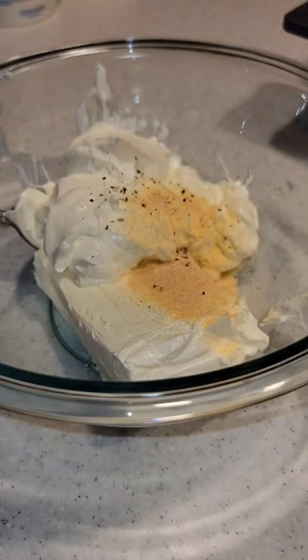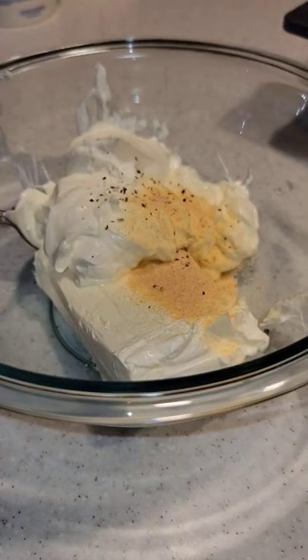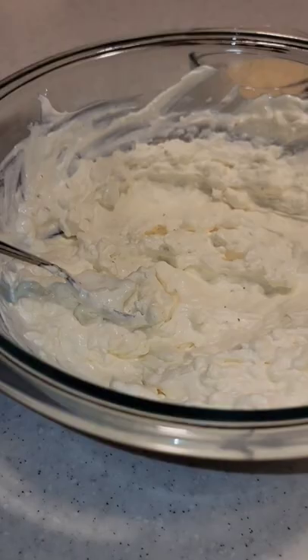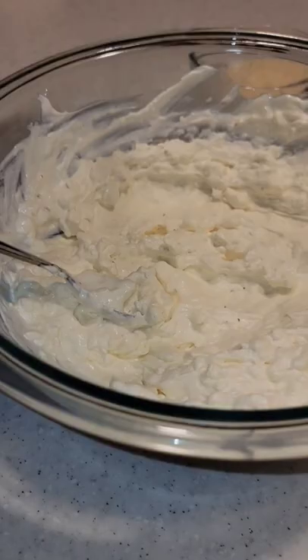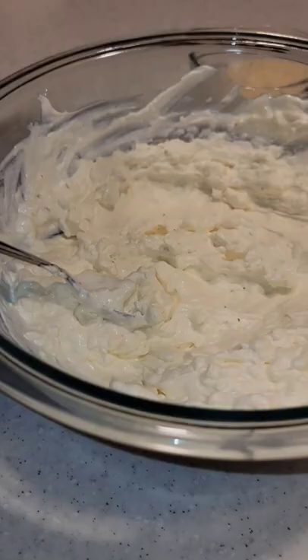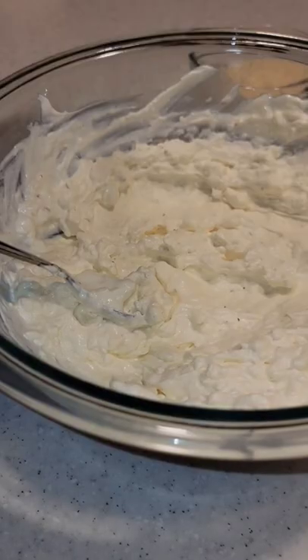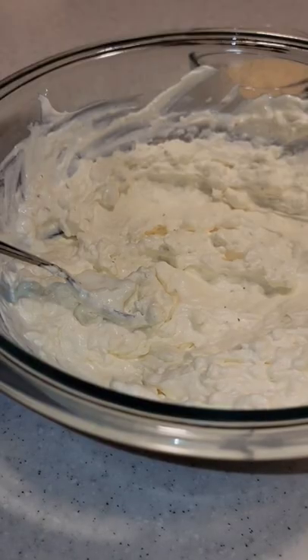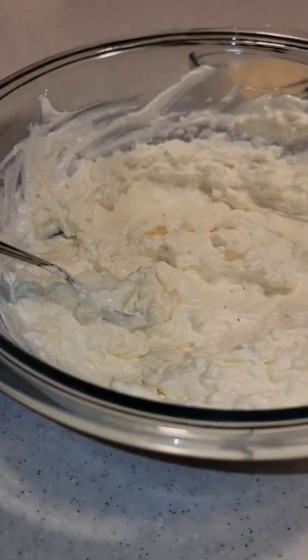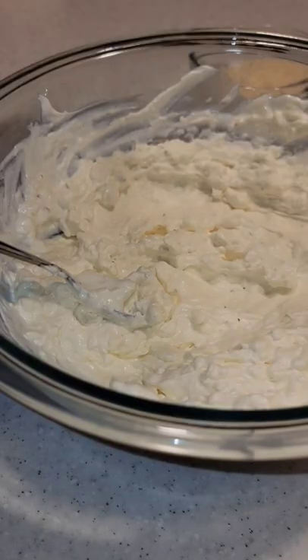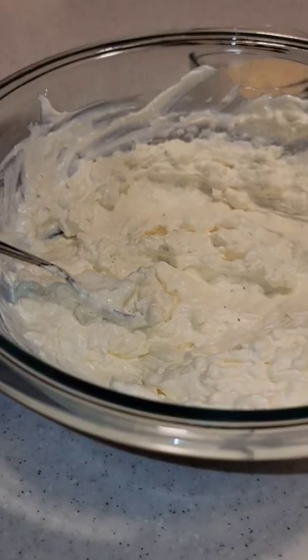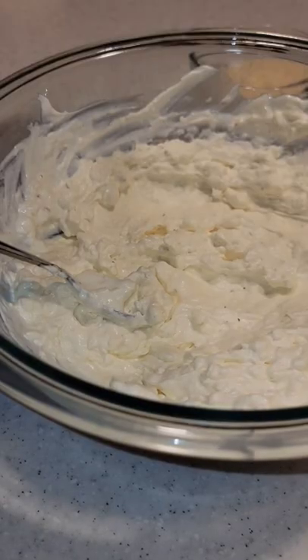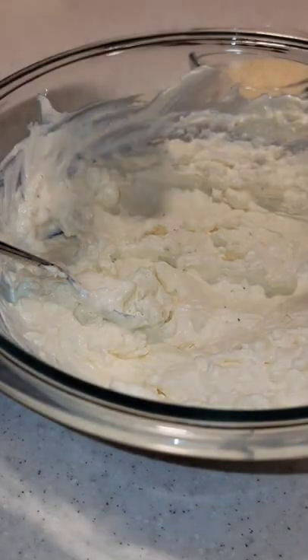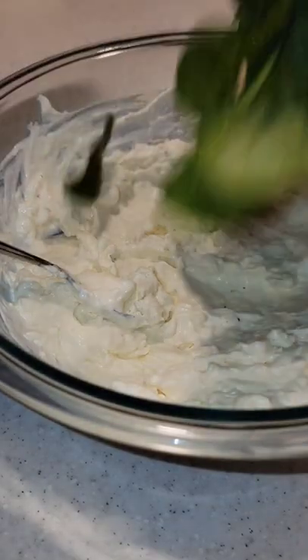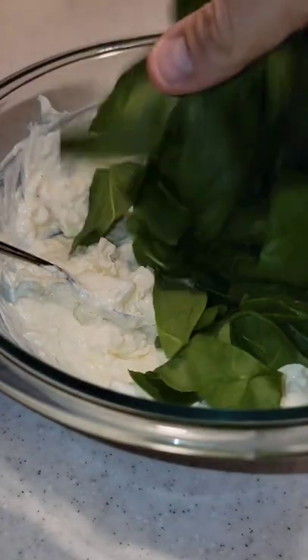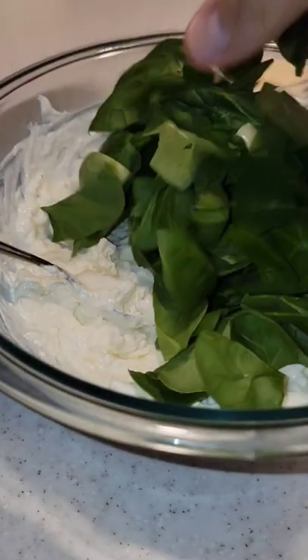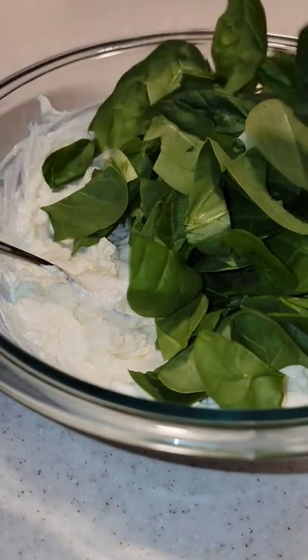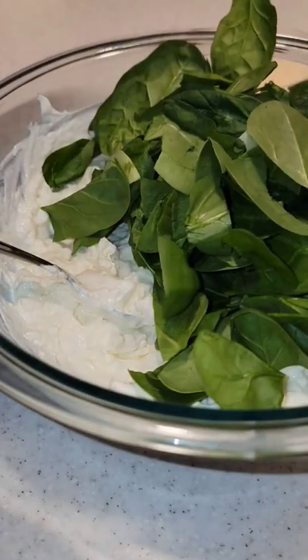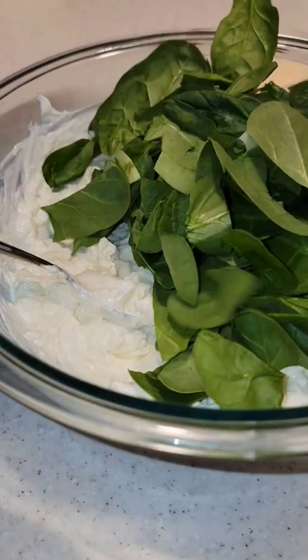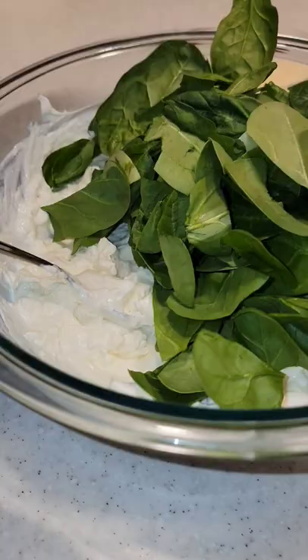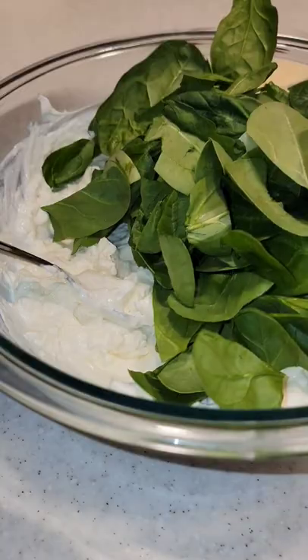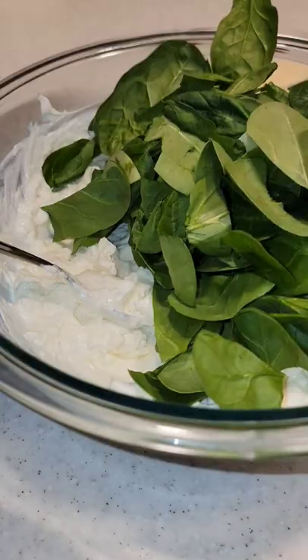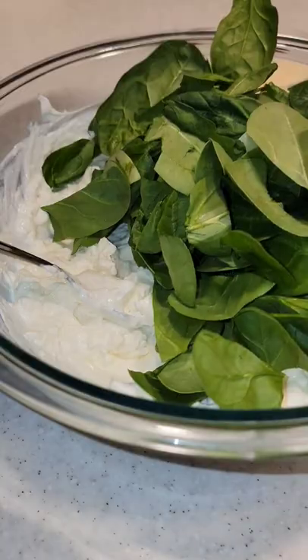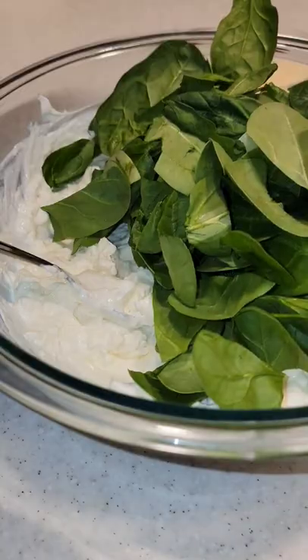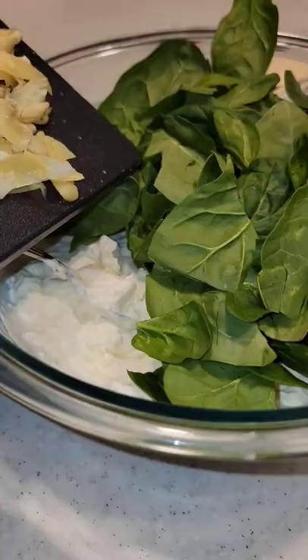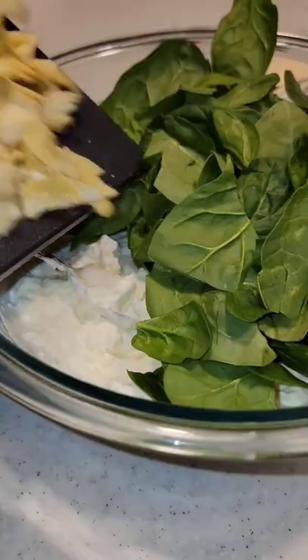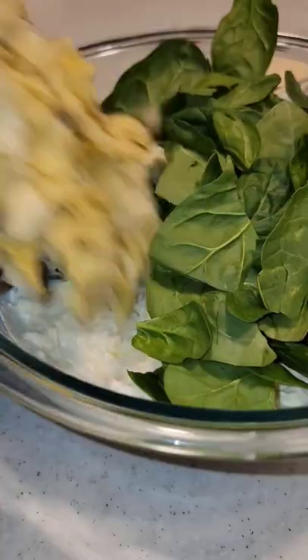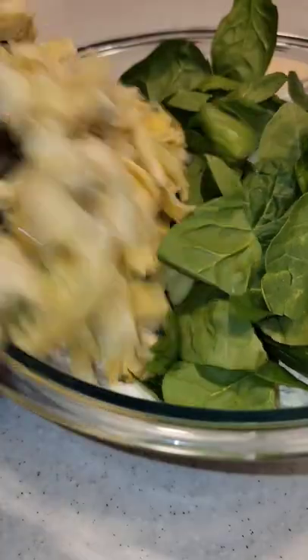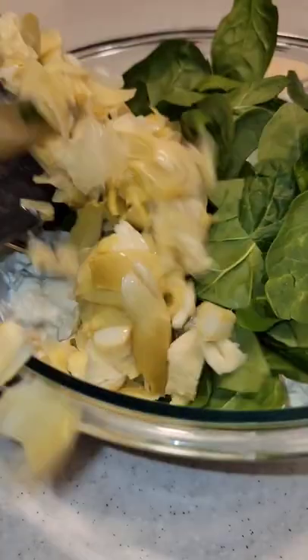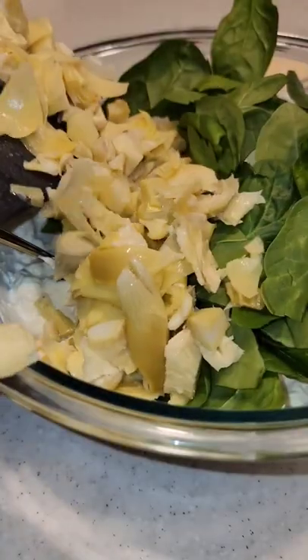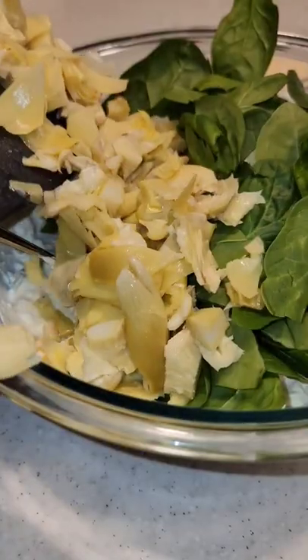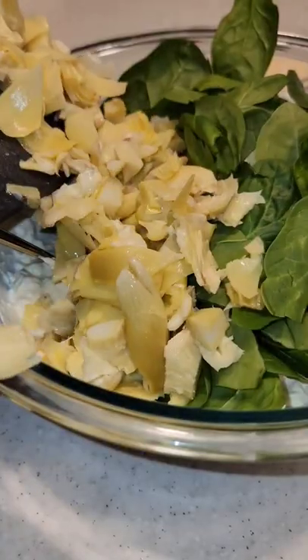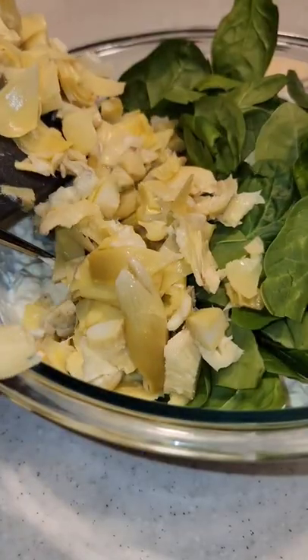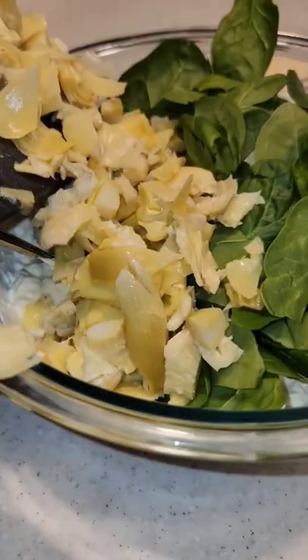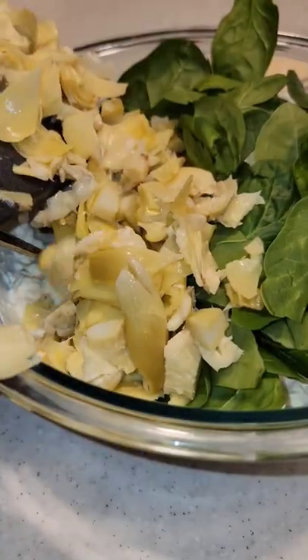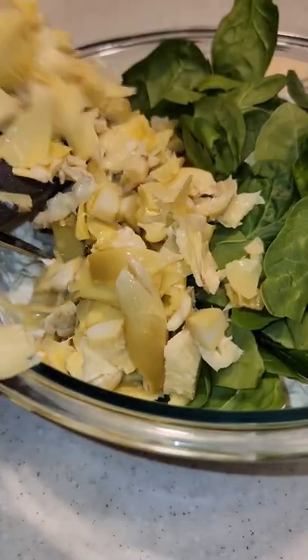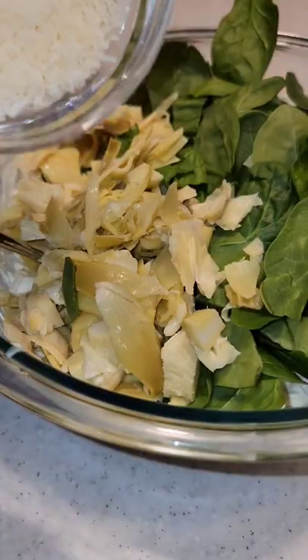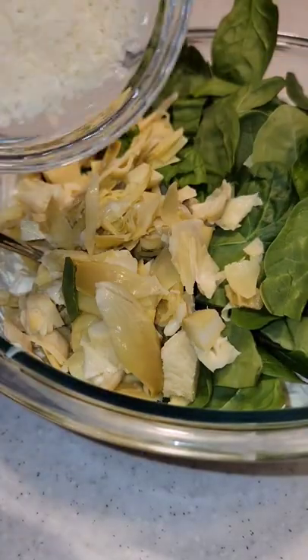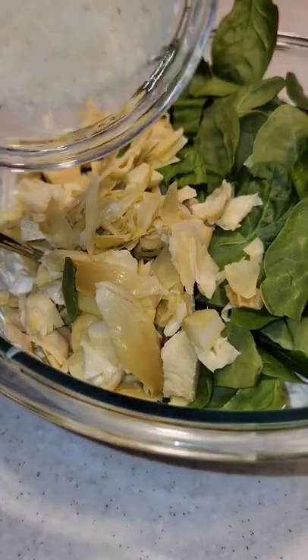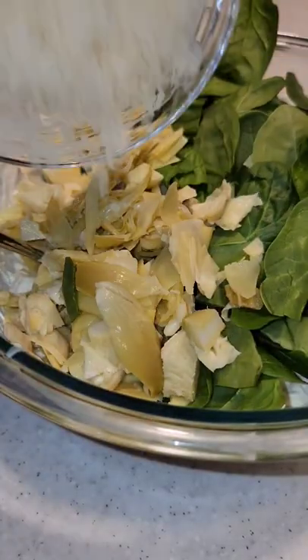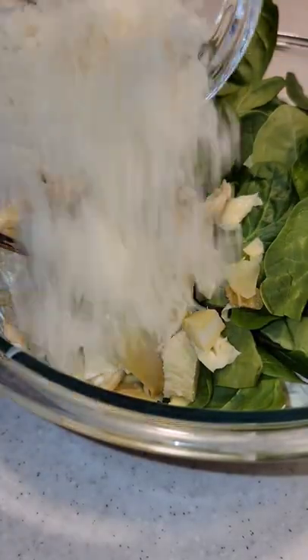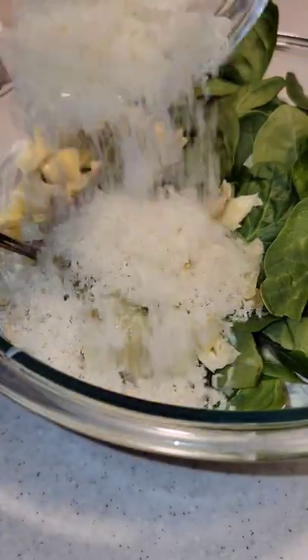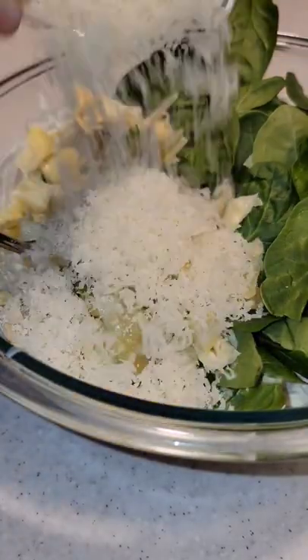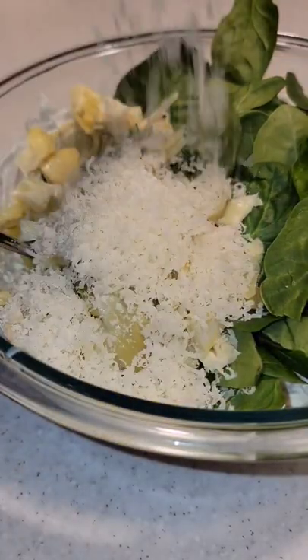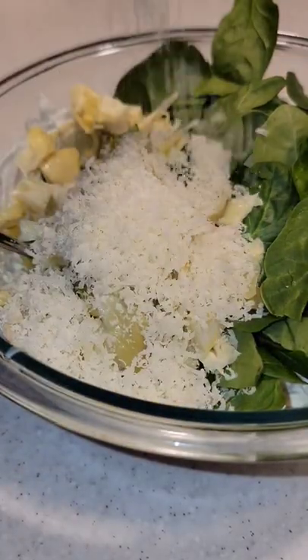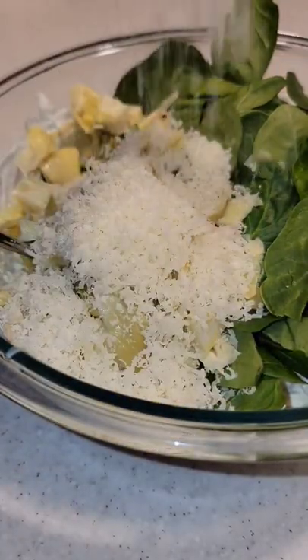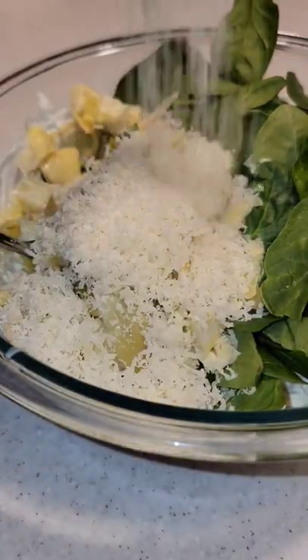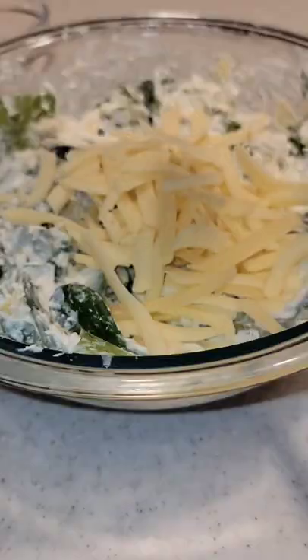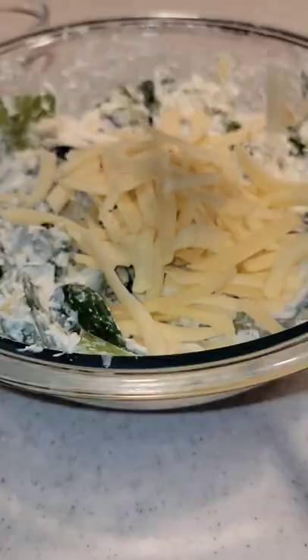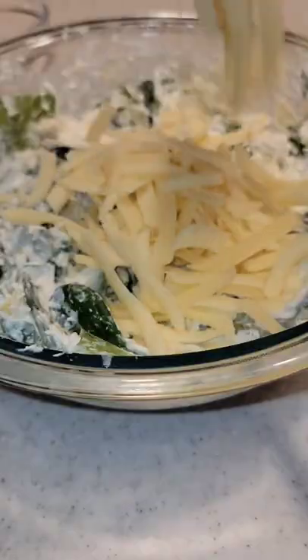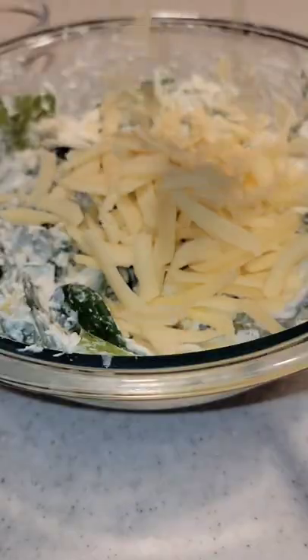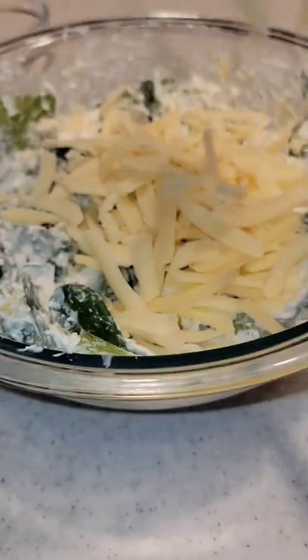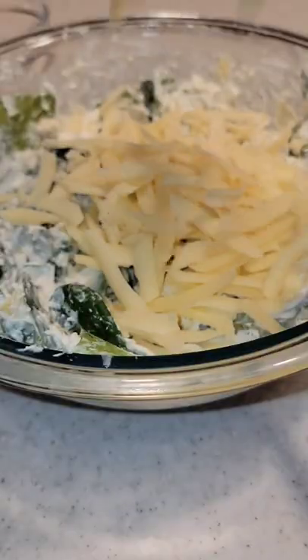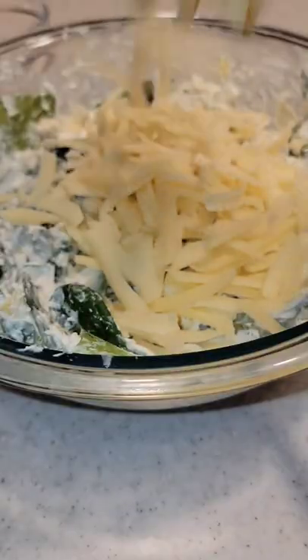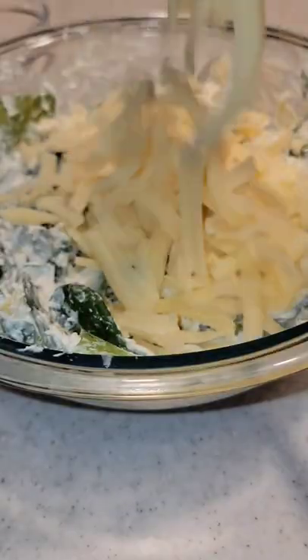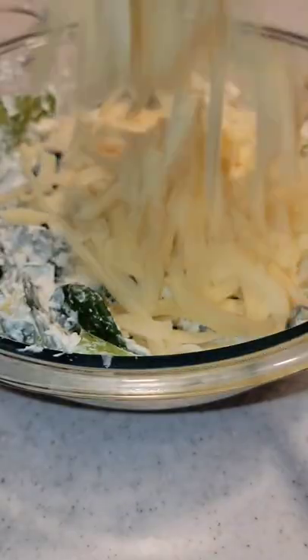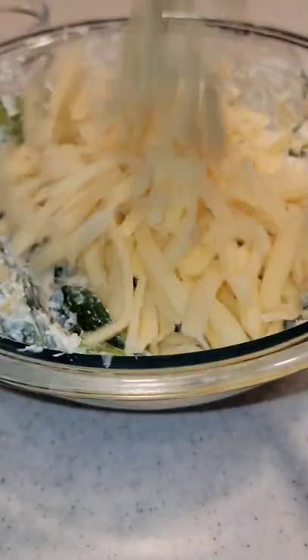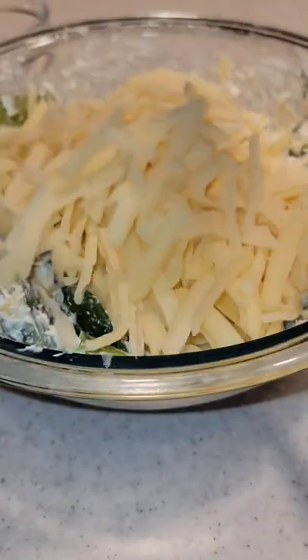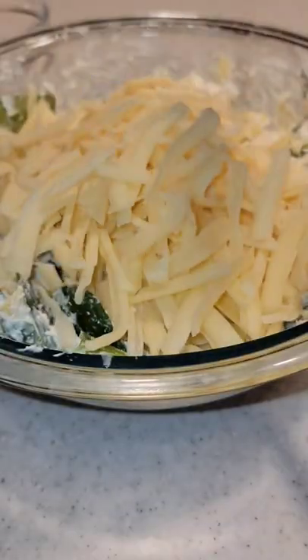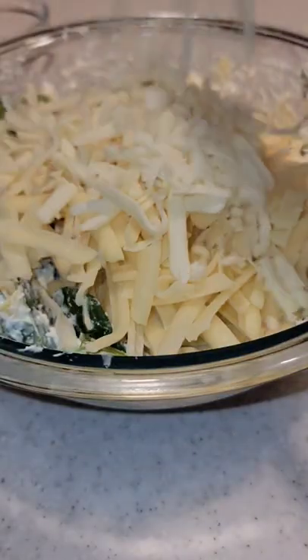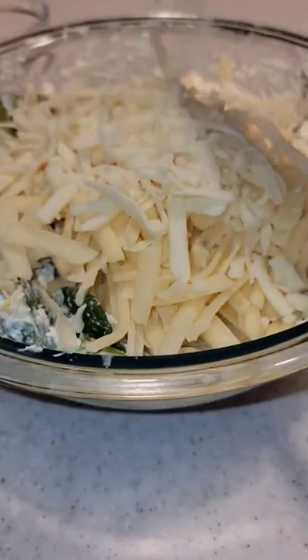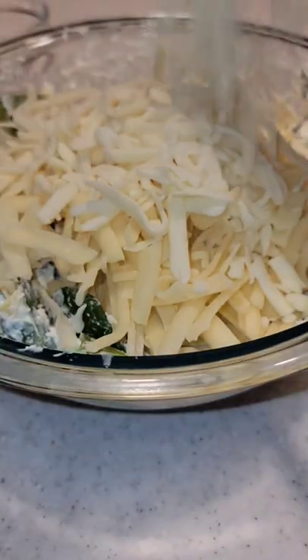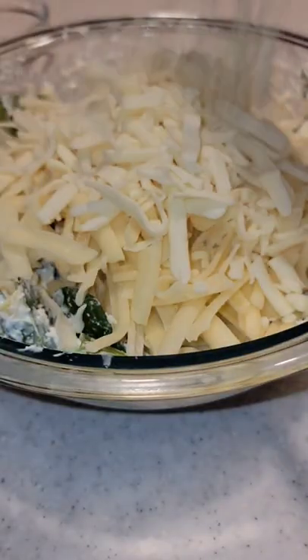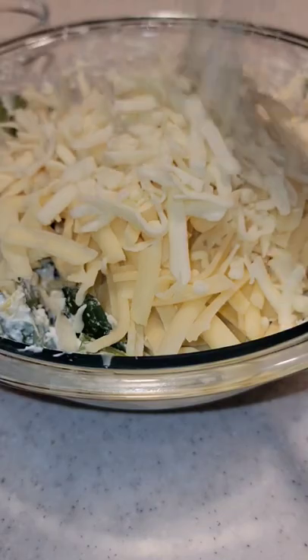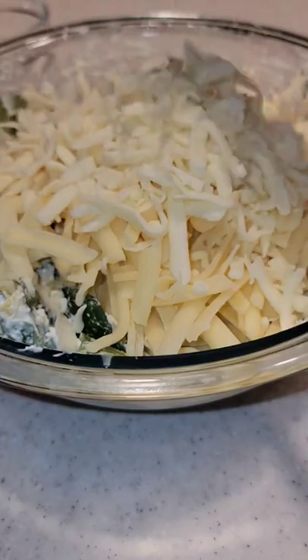Mix everything until smooth, then add your fresh spinach. Toss in the chopped artichoke hearts and fresh grated parm. Combine, then add your cheese — I'm using Gruyere and mozzarella.